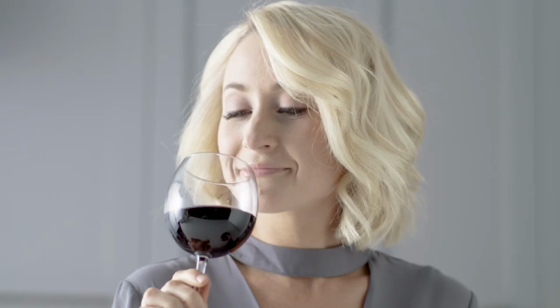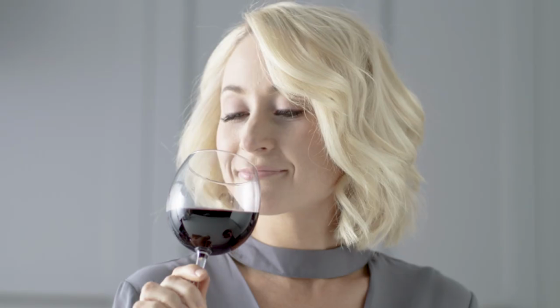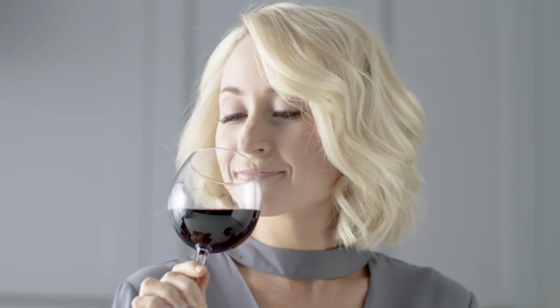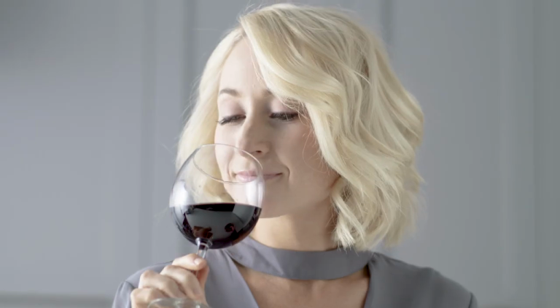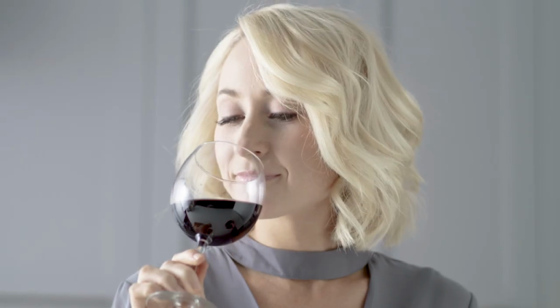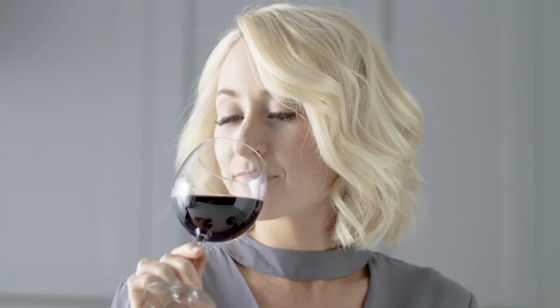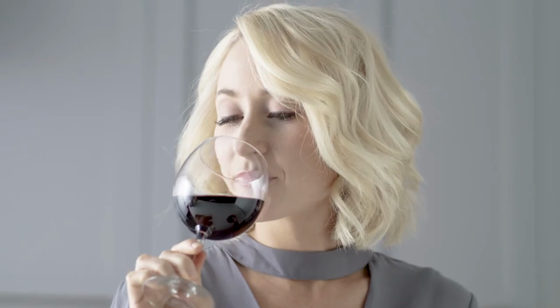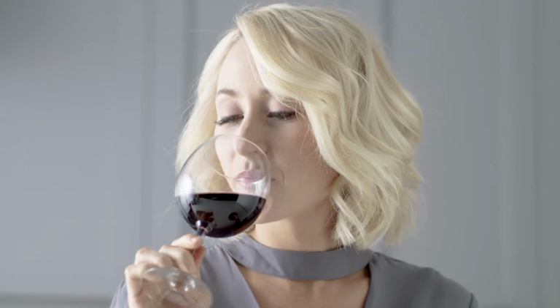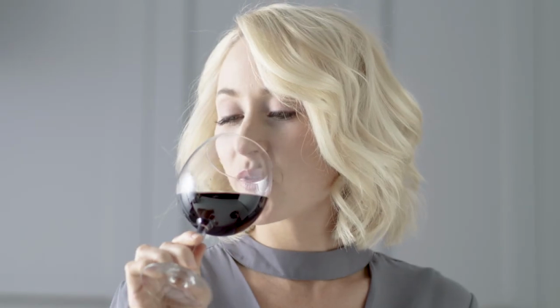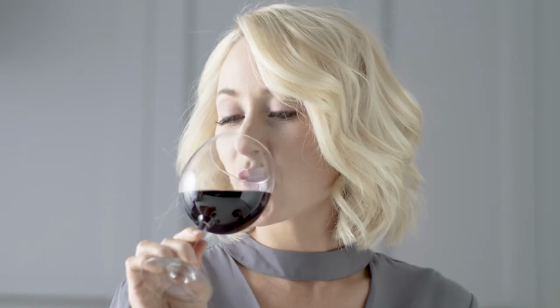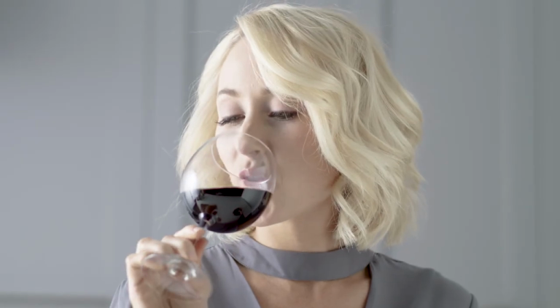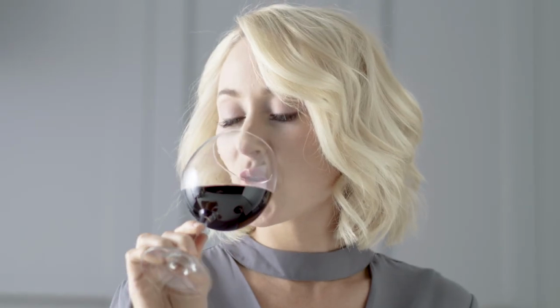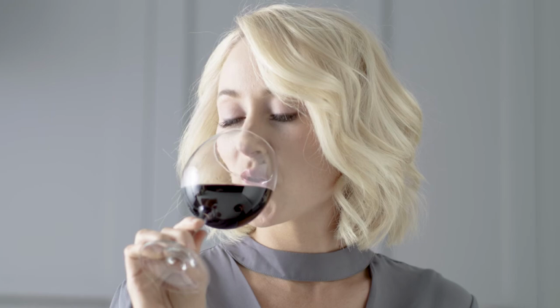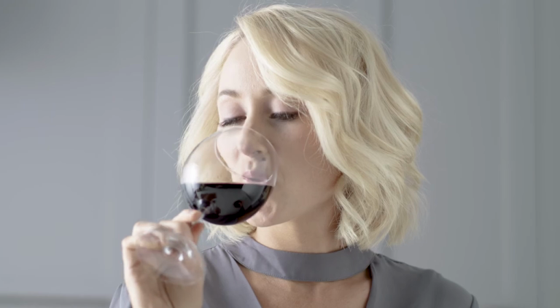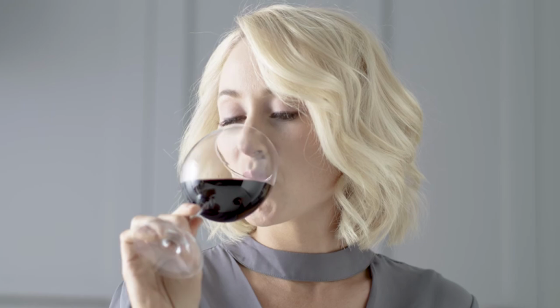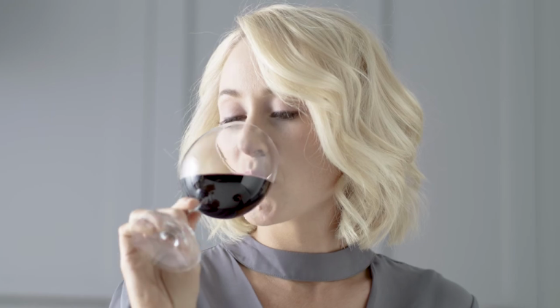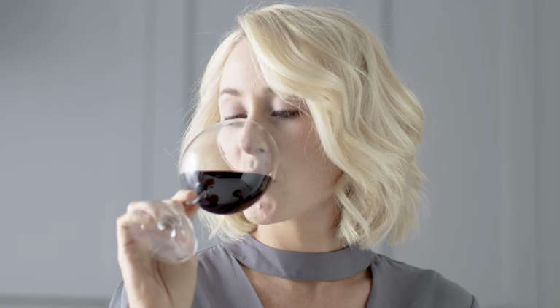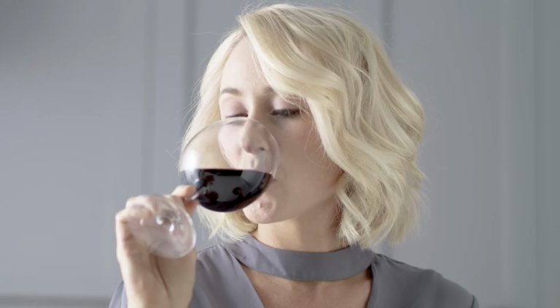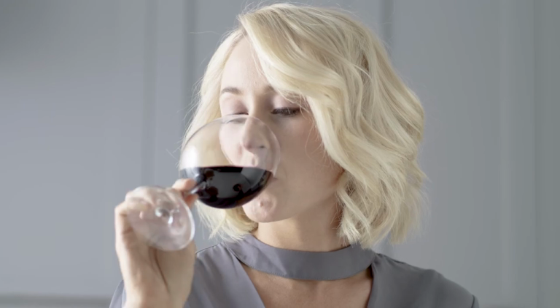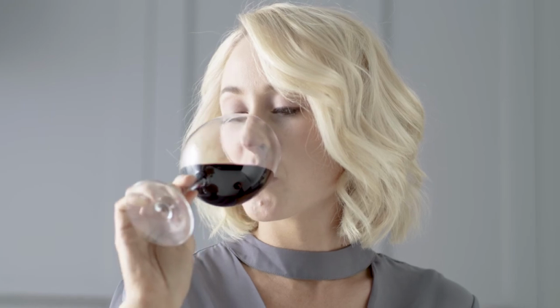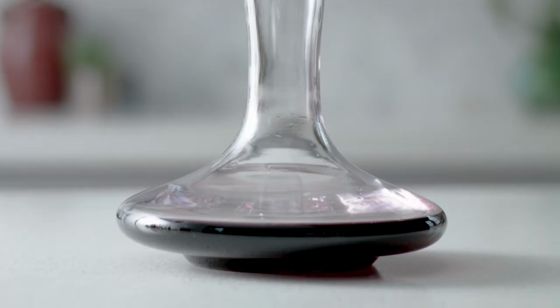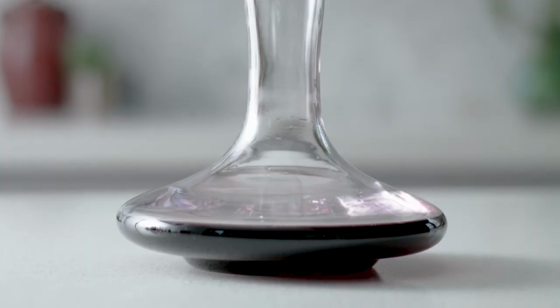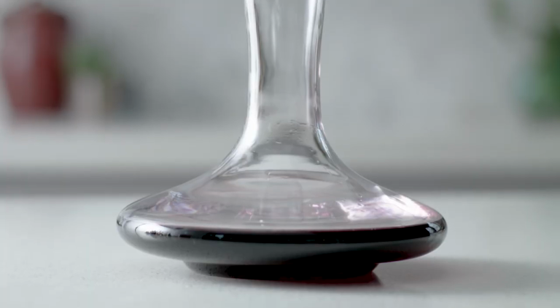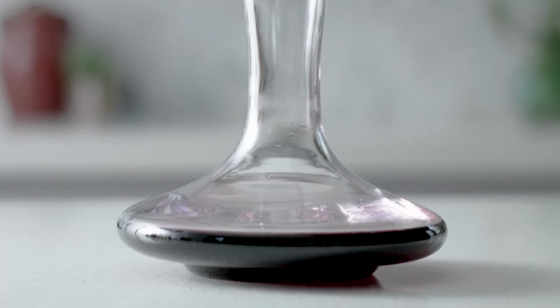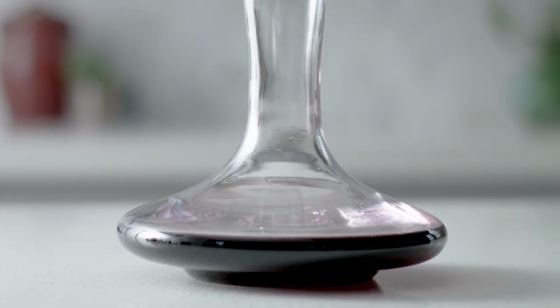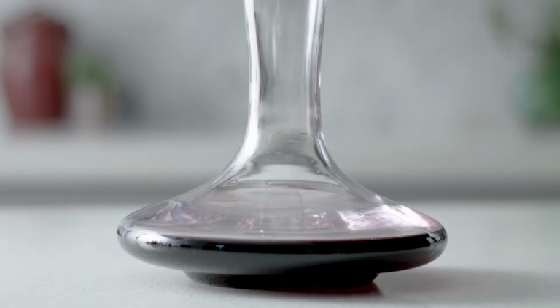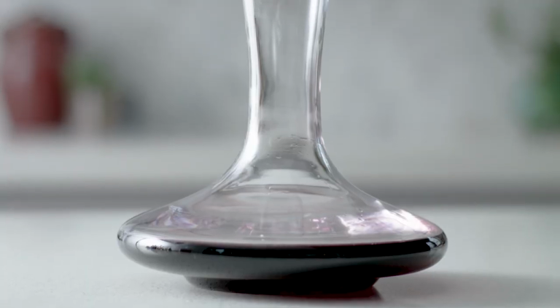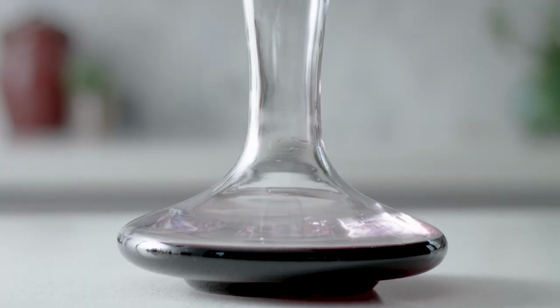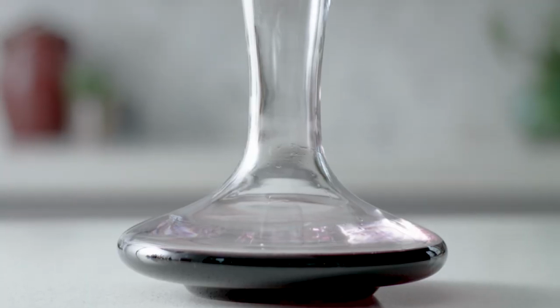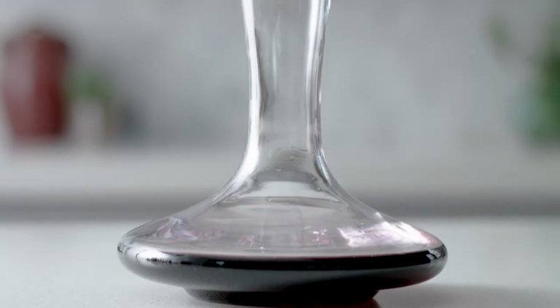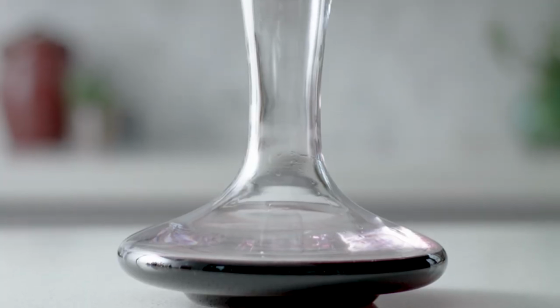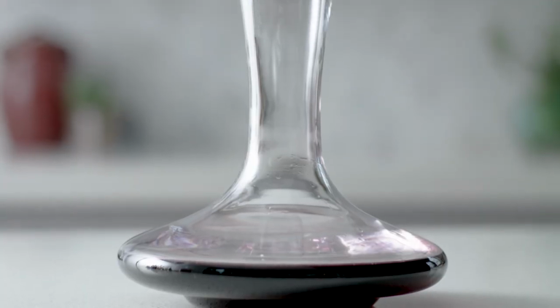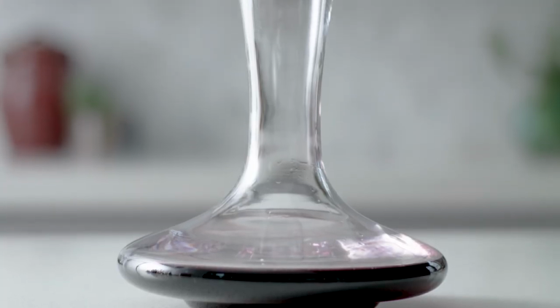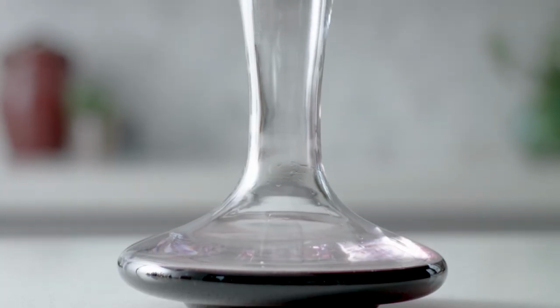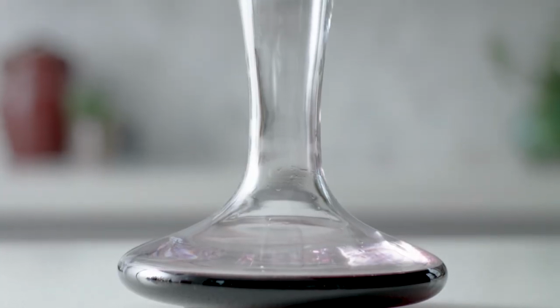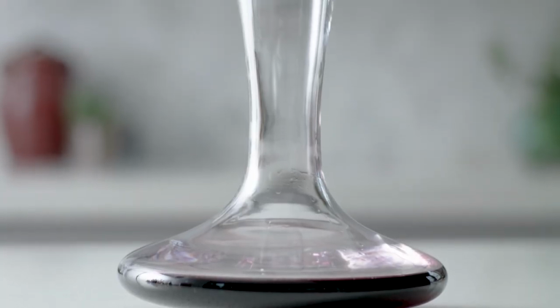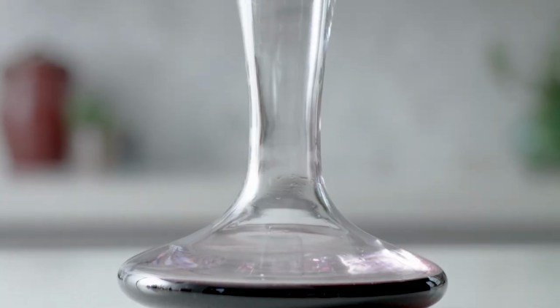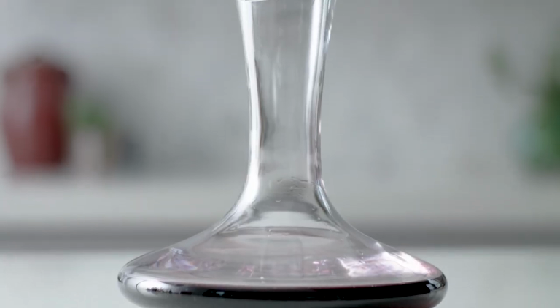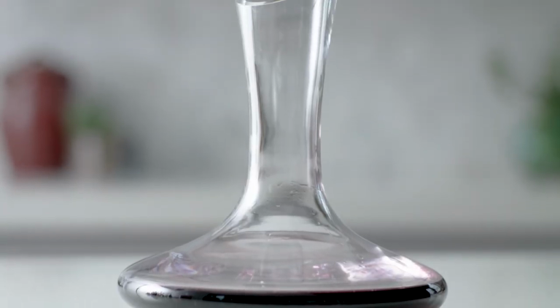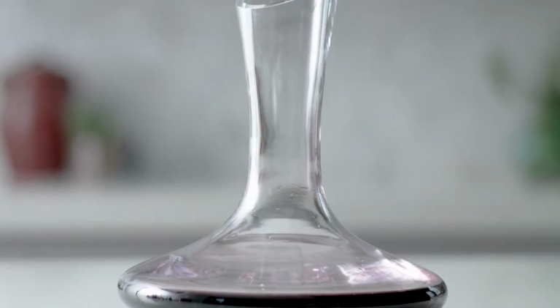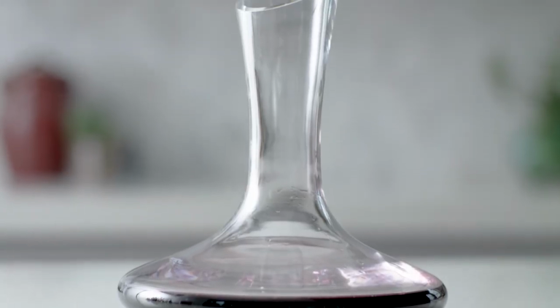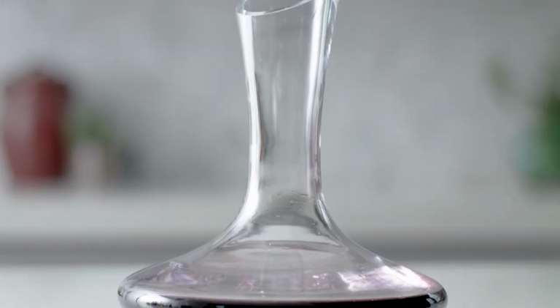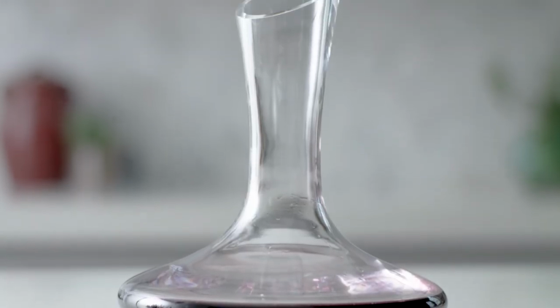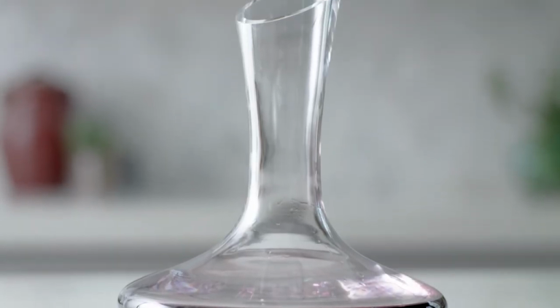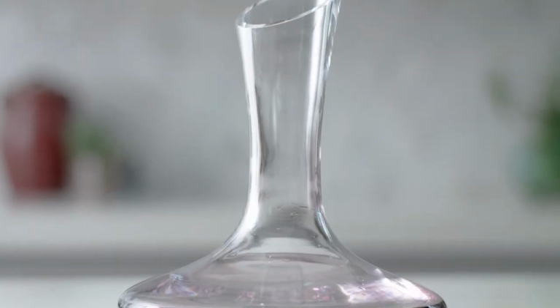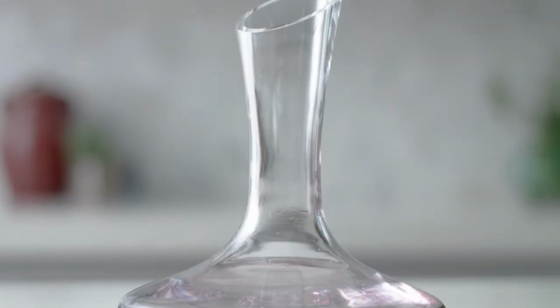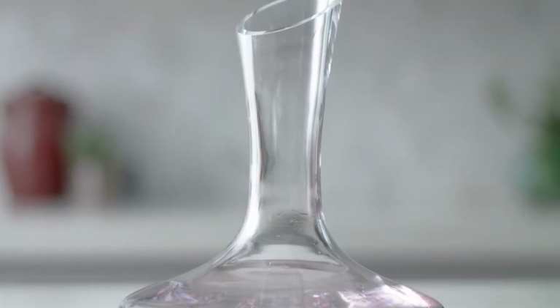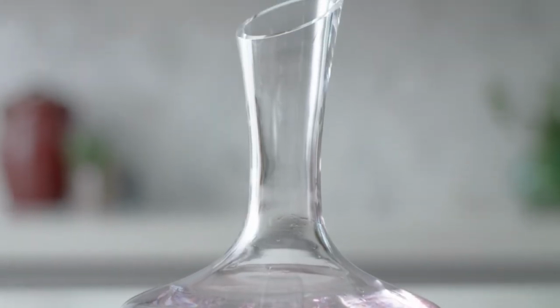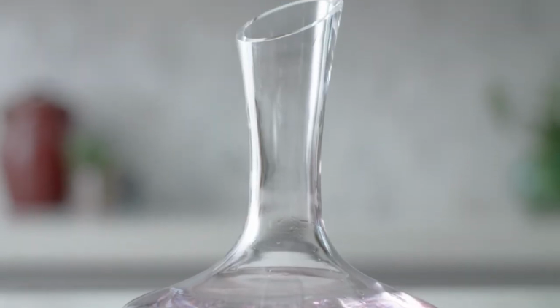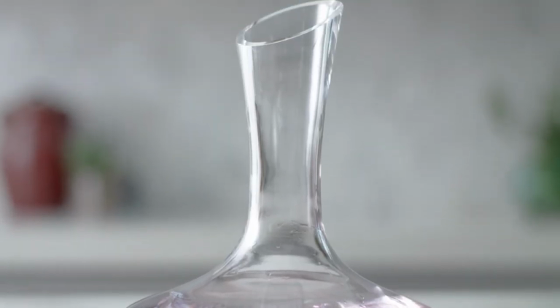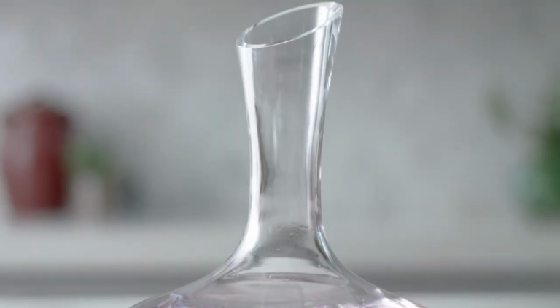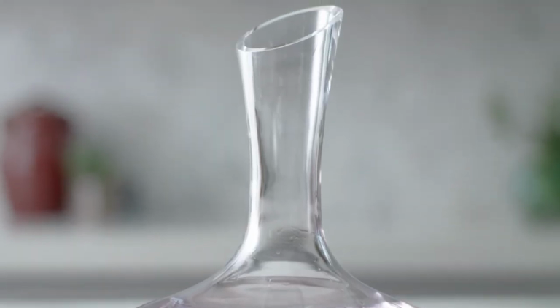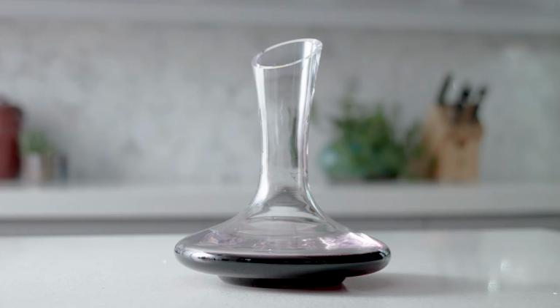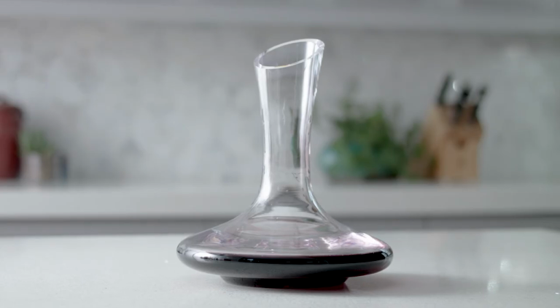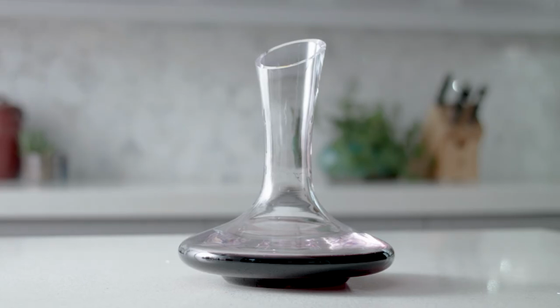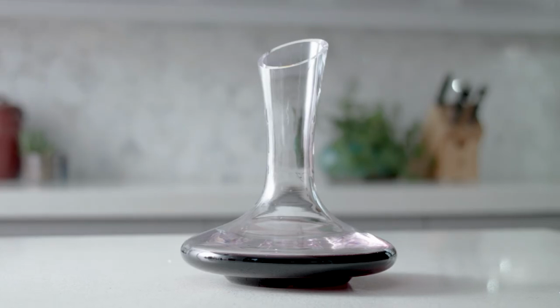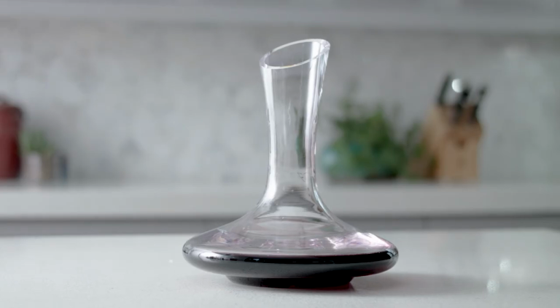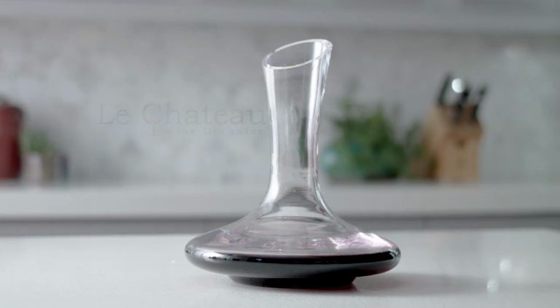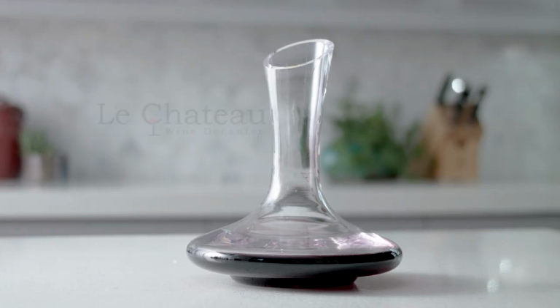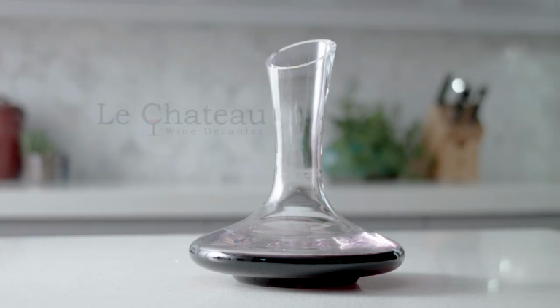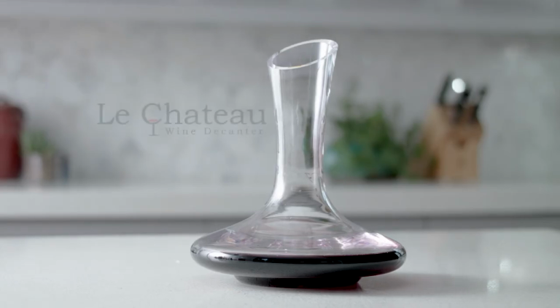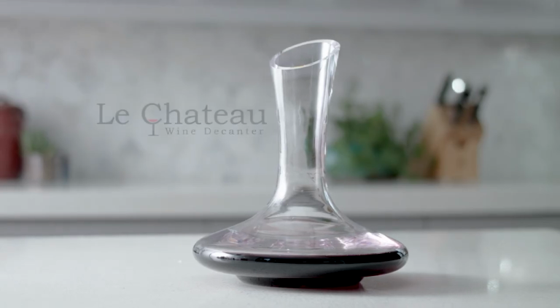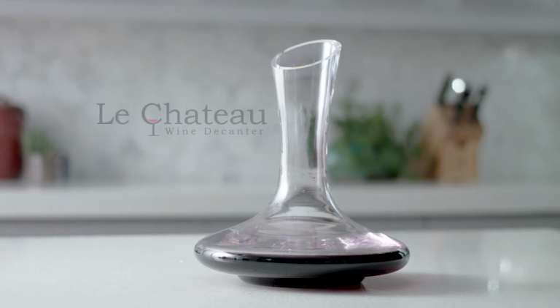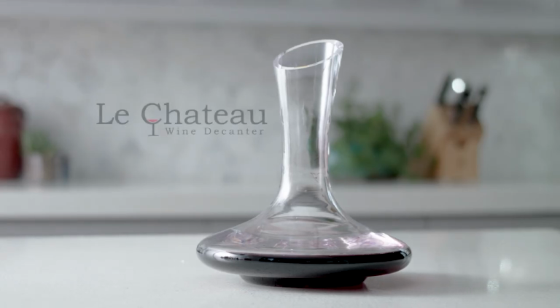Discover a perfect fusion of beauty, elegance, and function with the Le Chateau wine decanter.